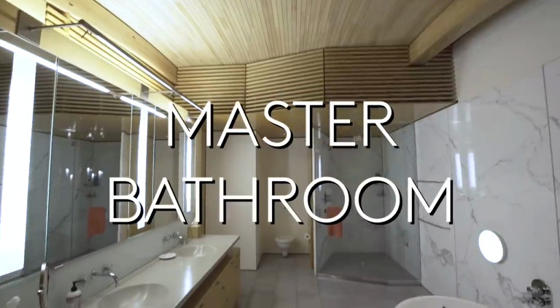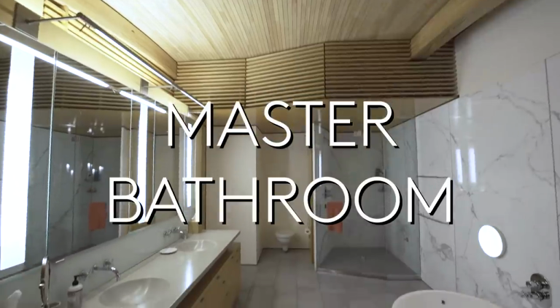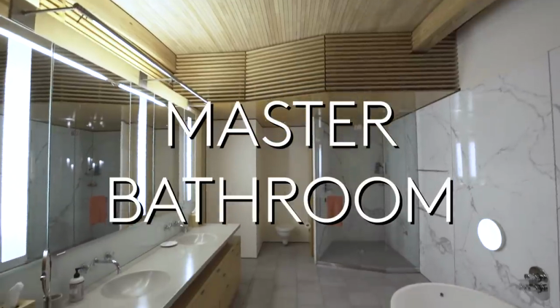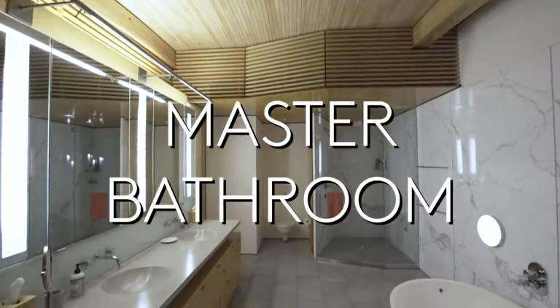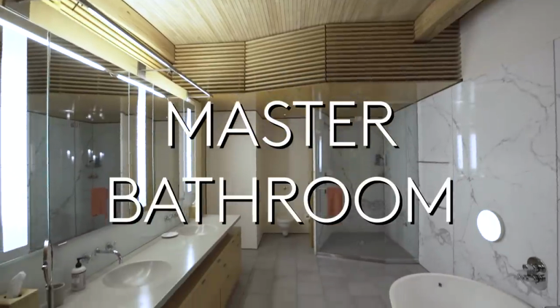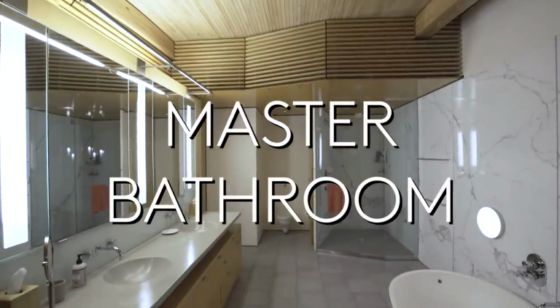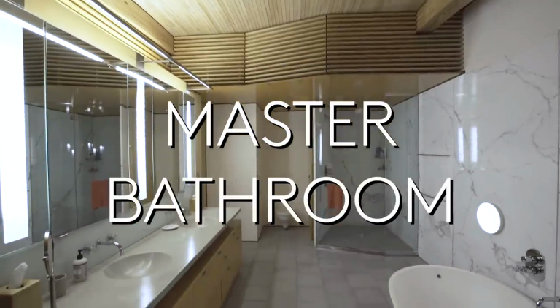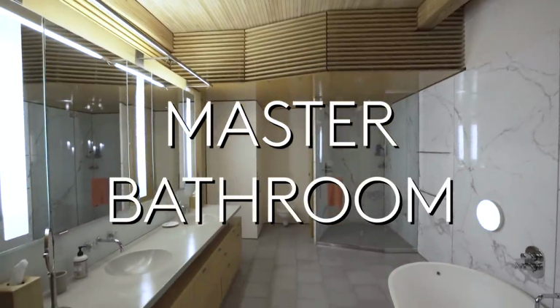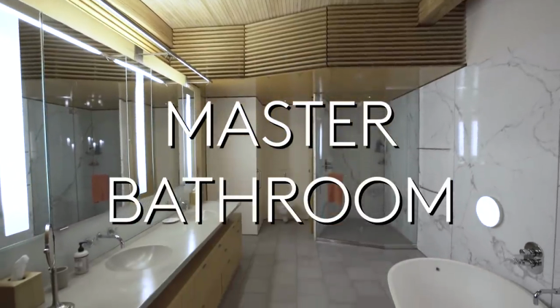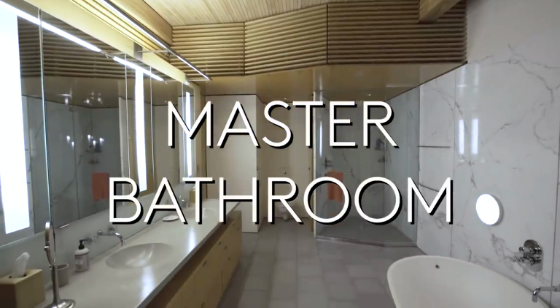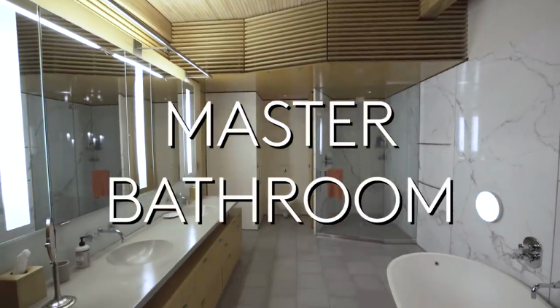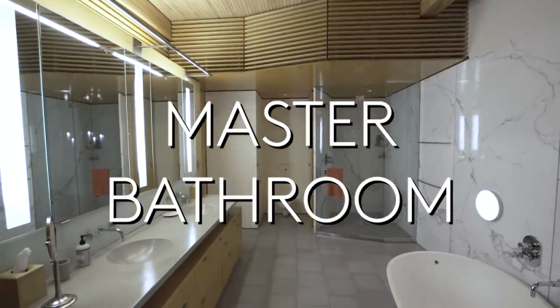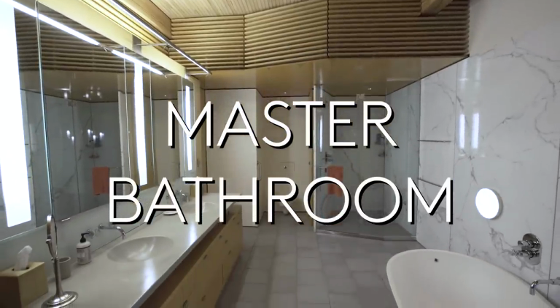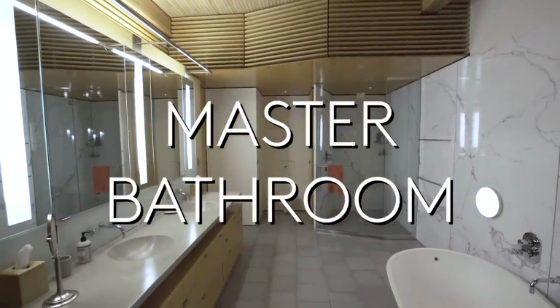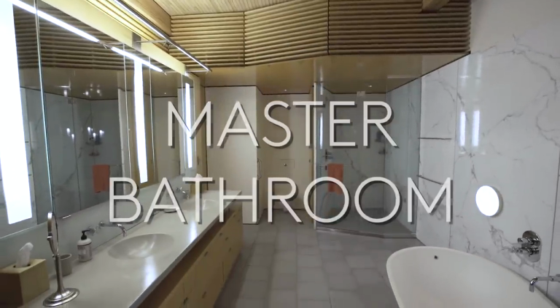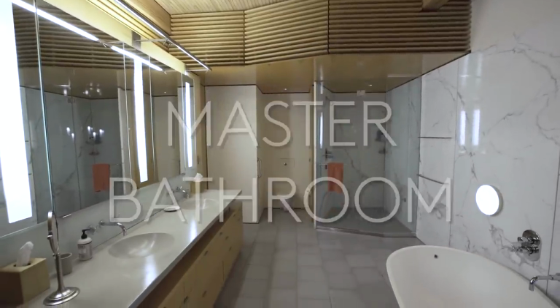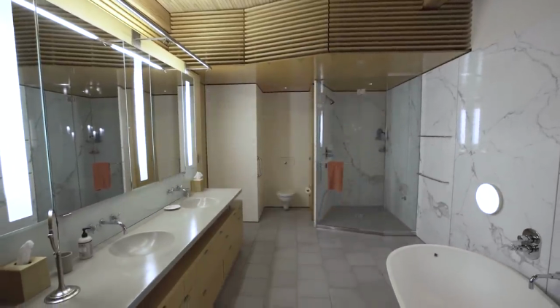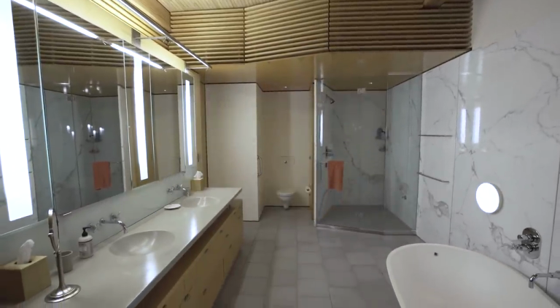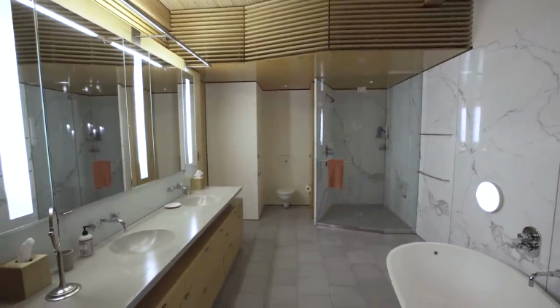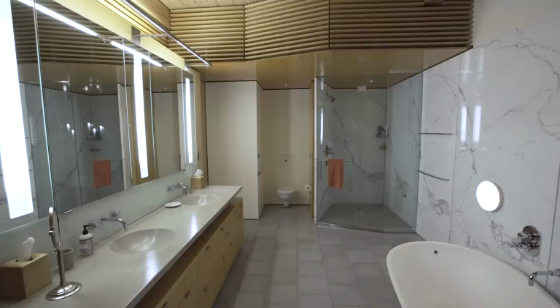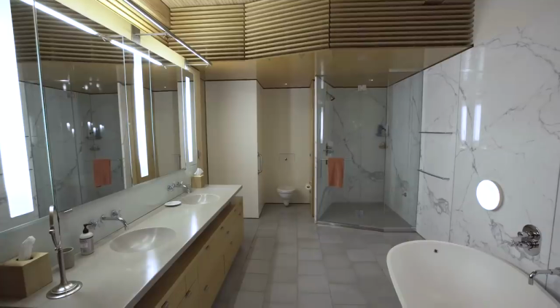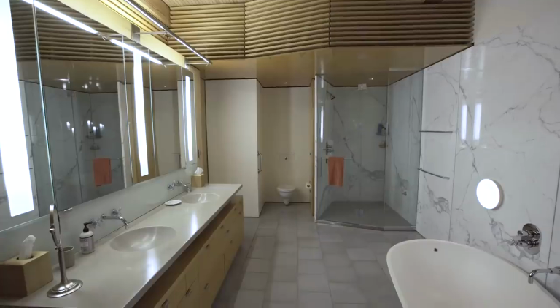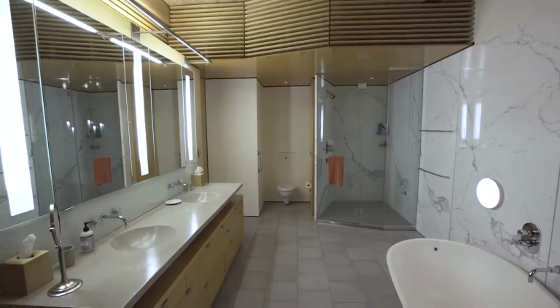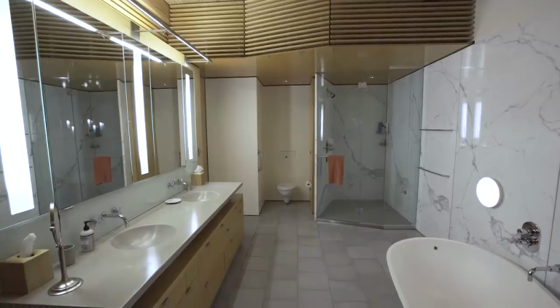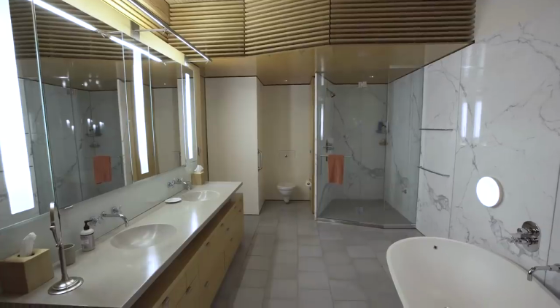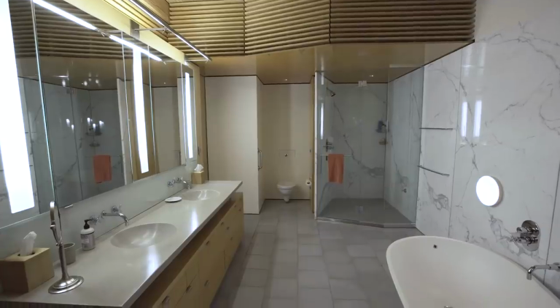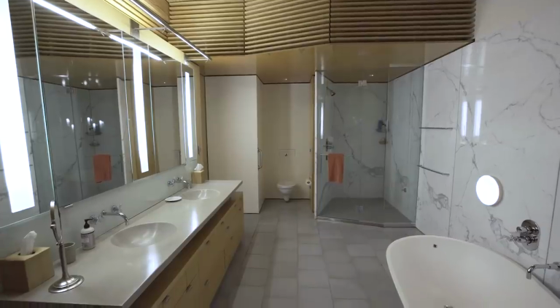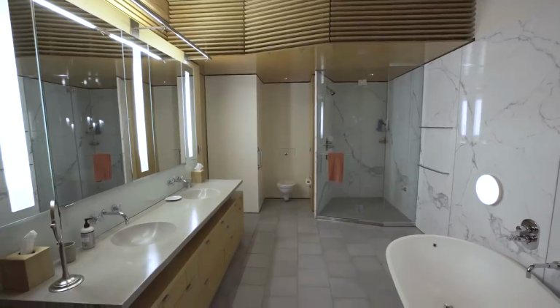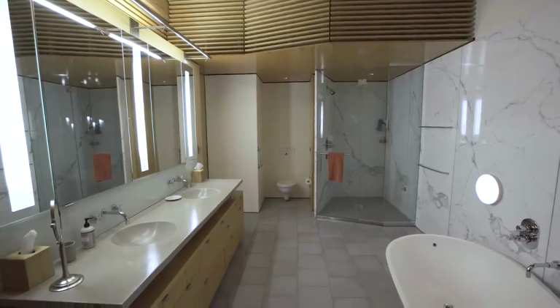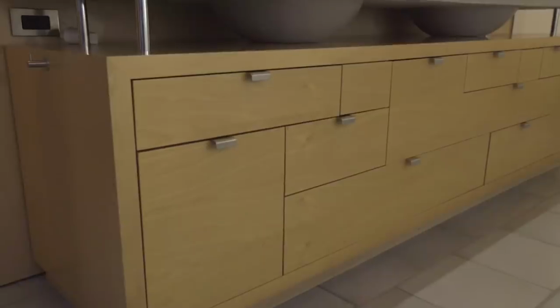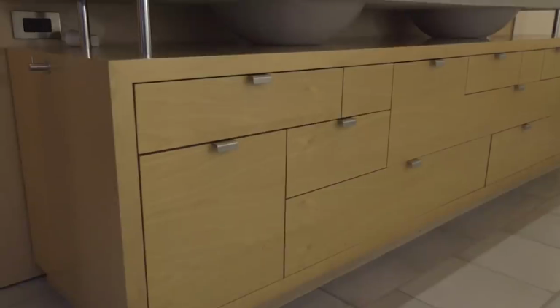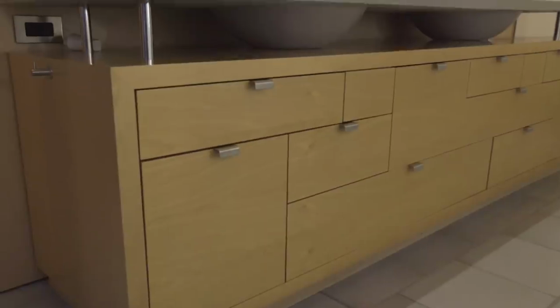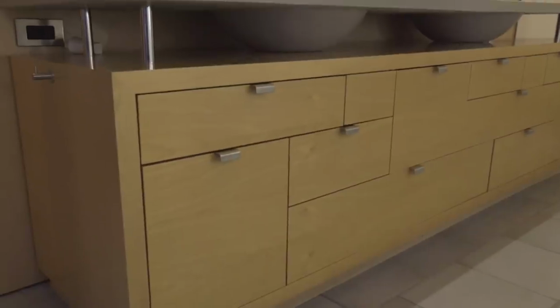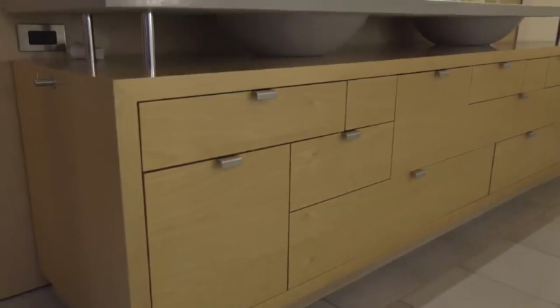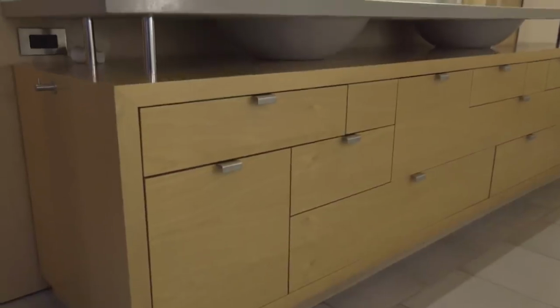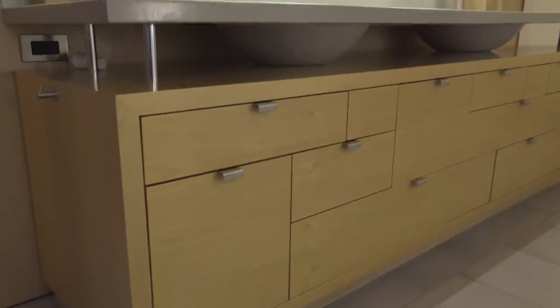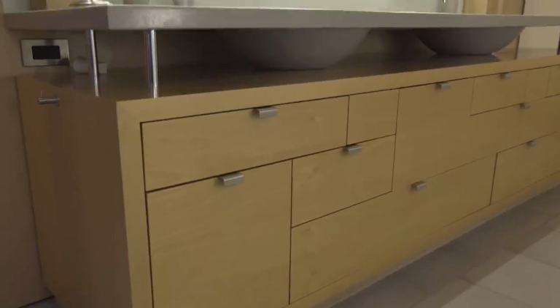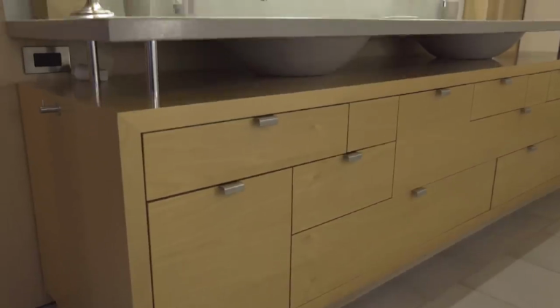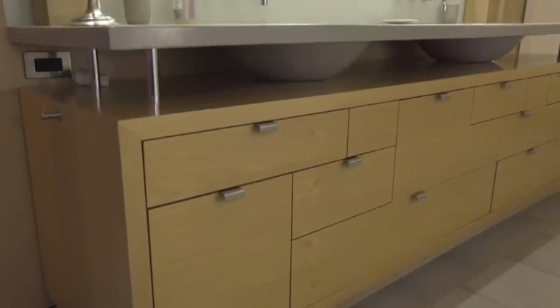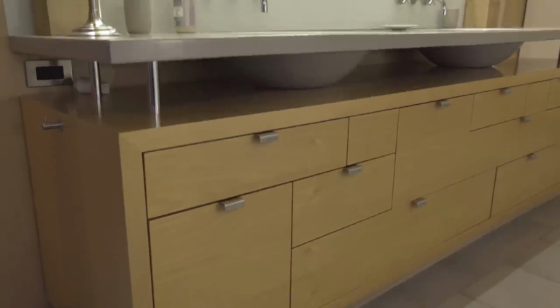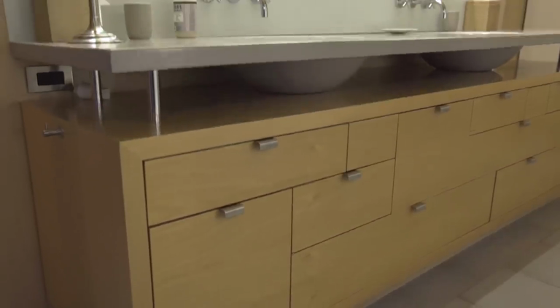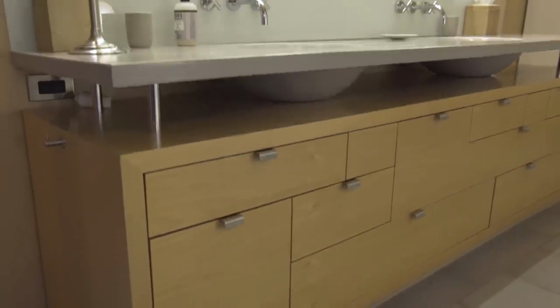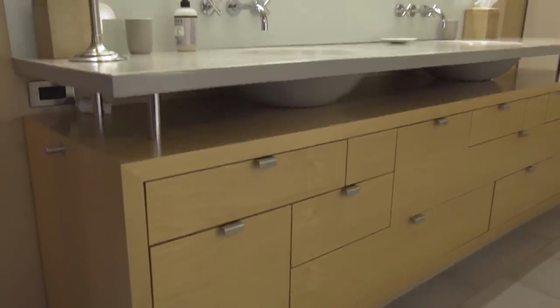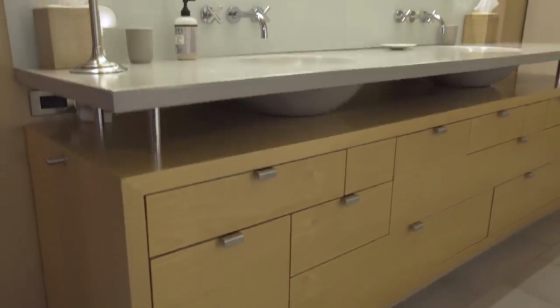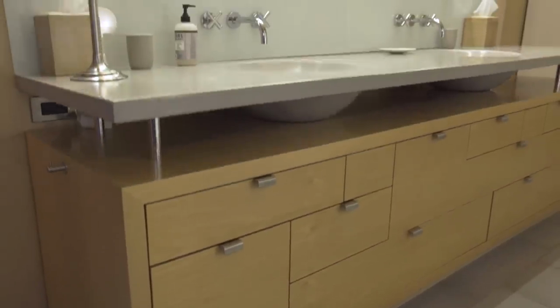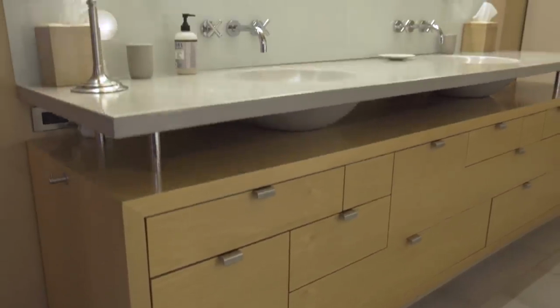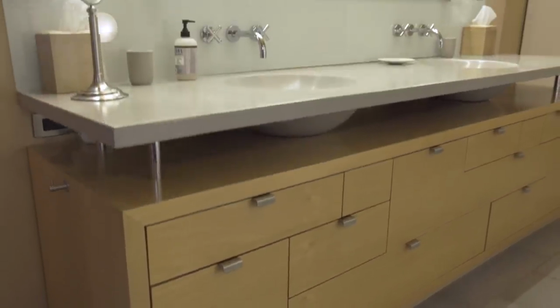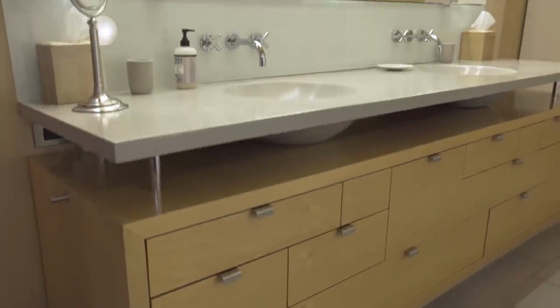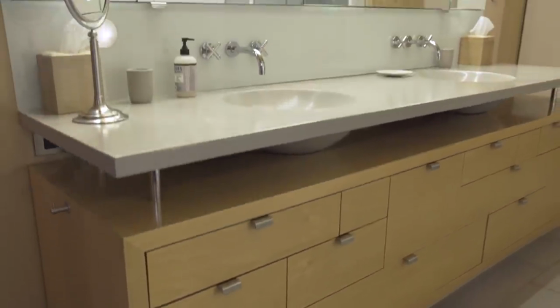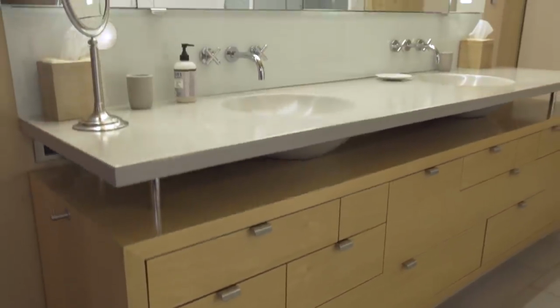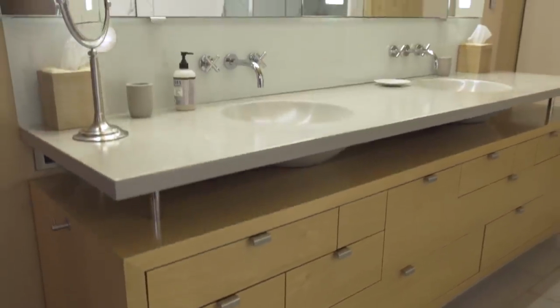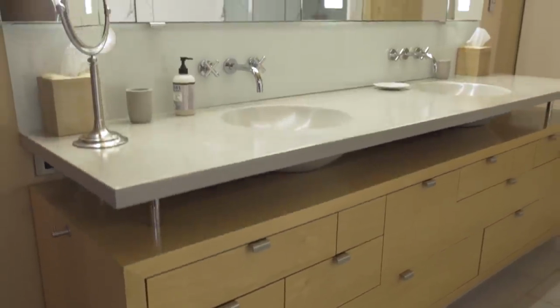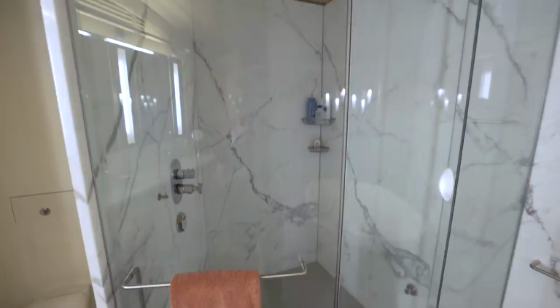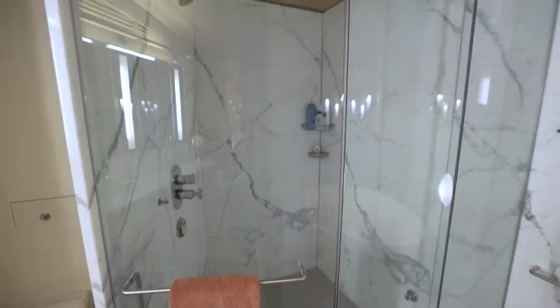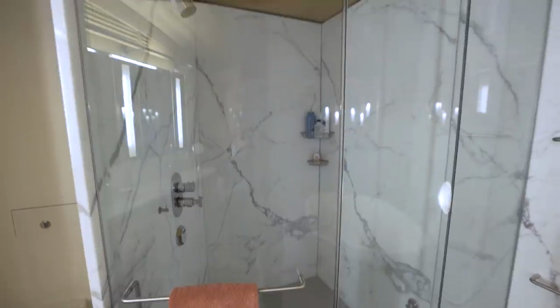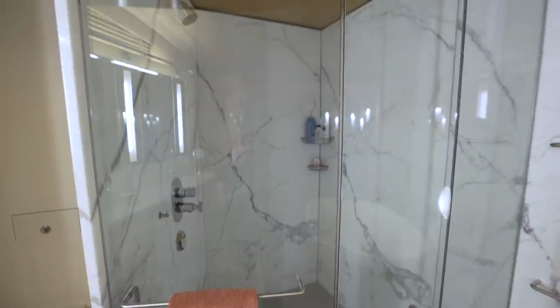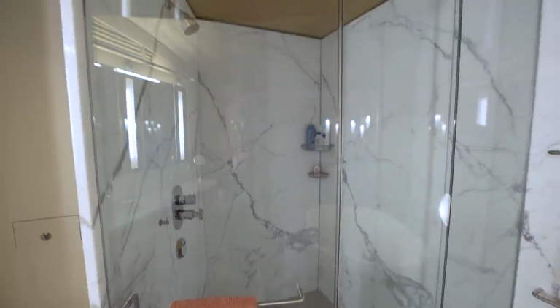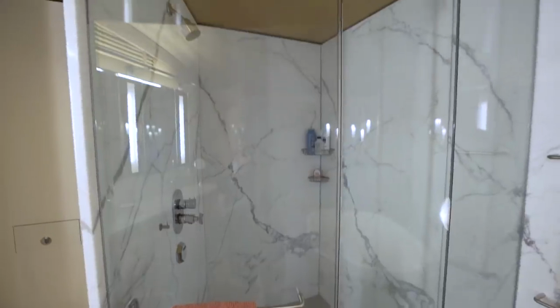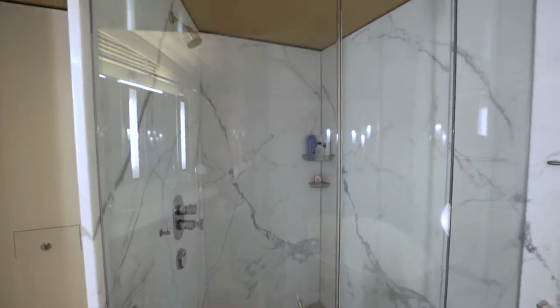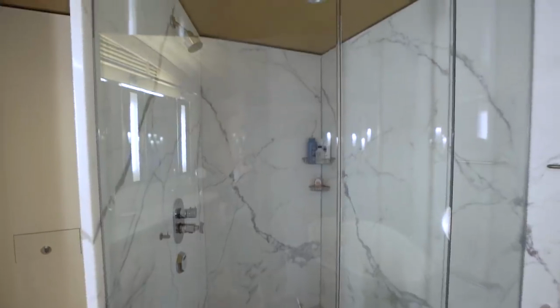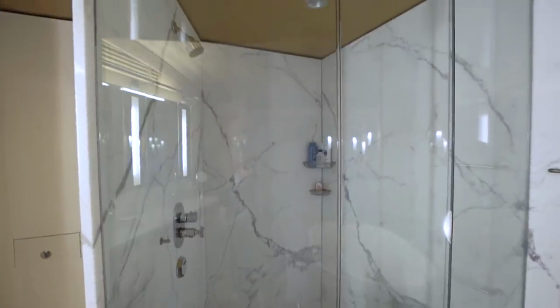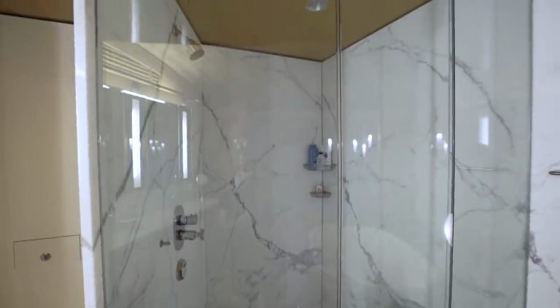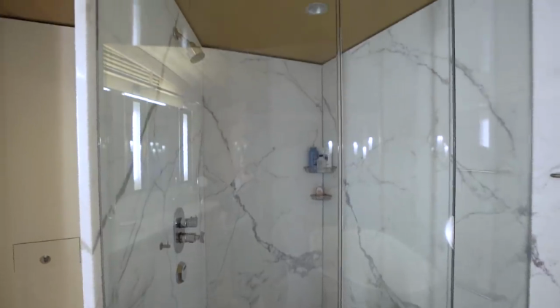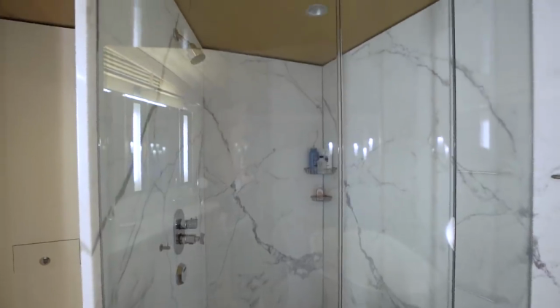This is one of the most beautiful bathrooms I've ever been in — stone floors, concrete counters, Carrera marble throughout.